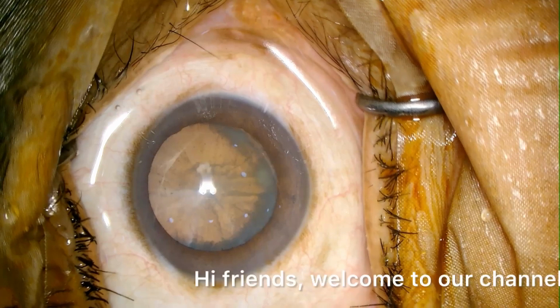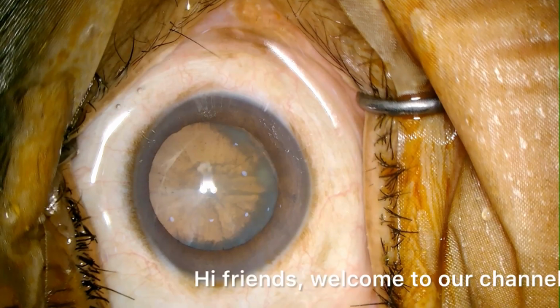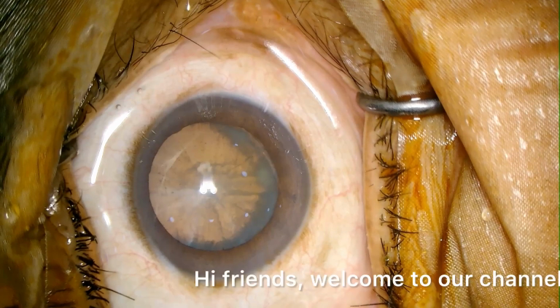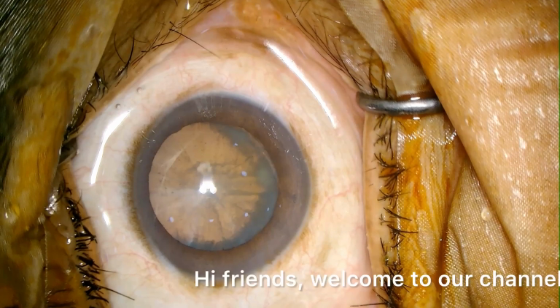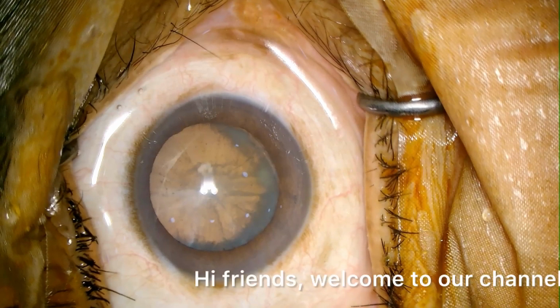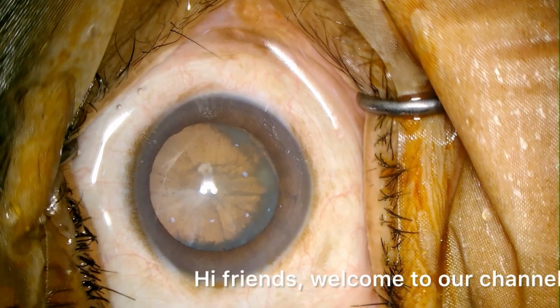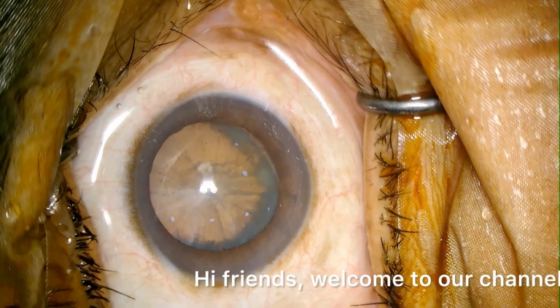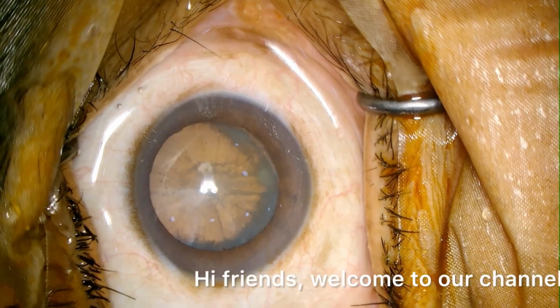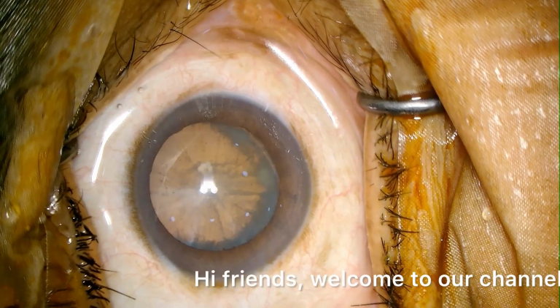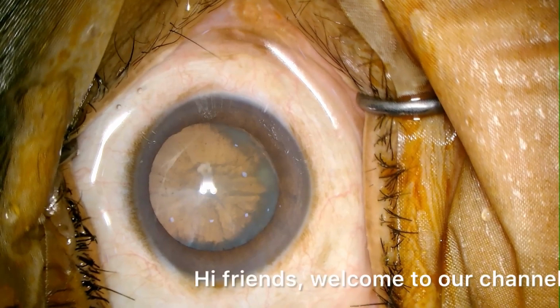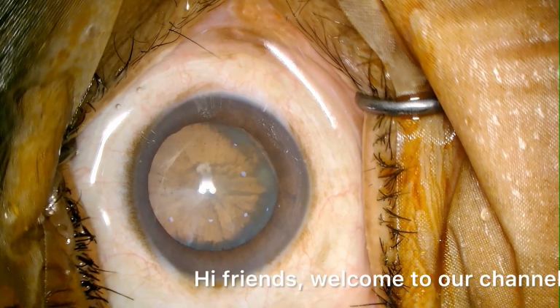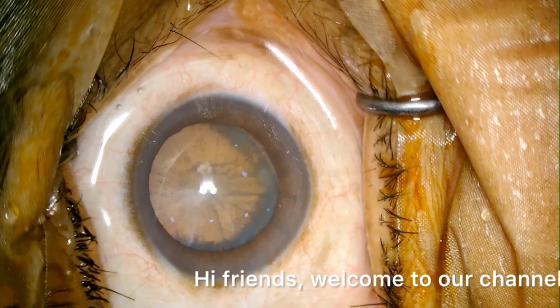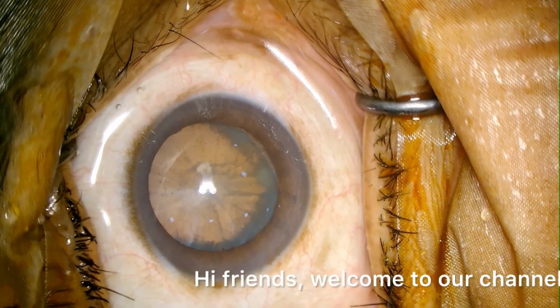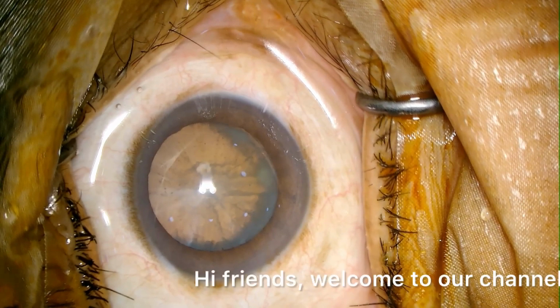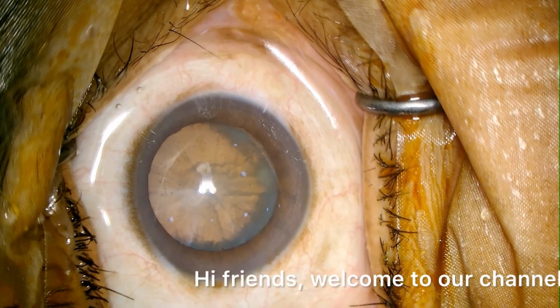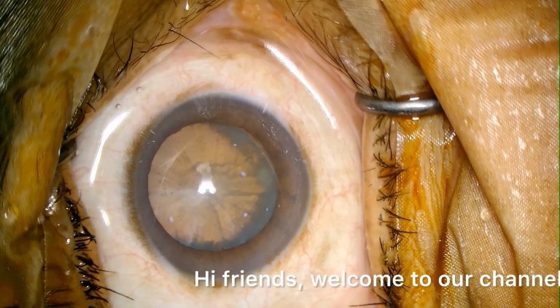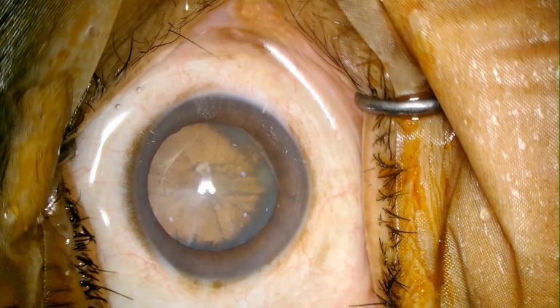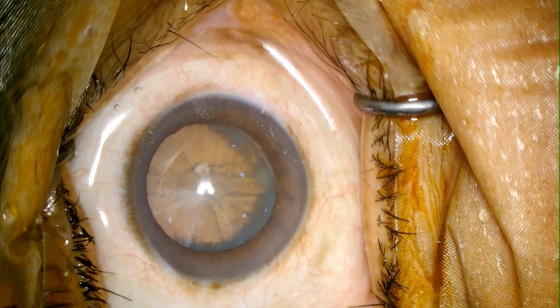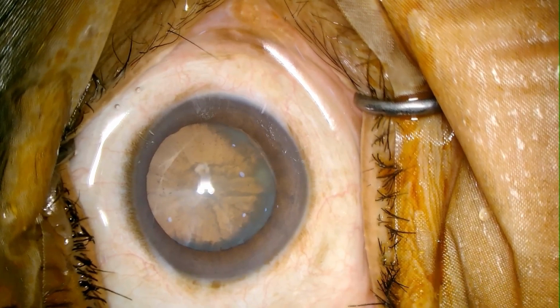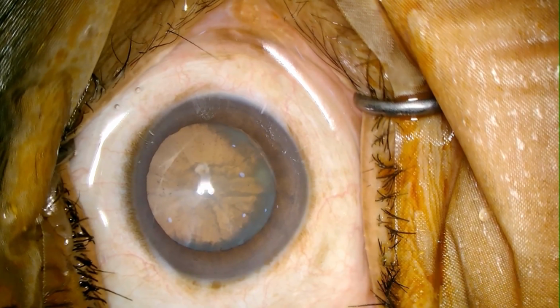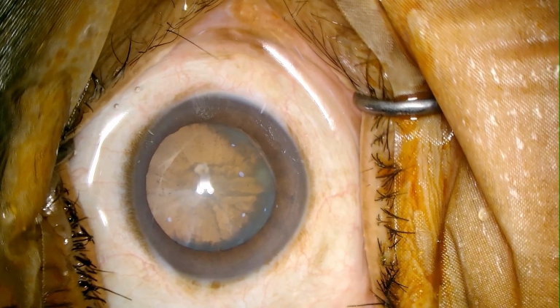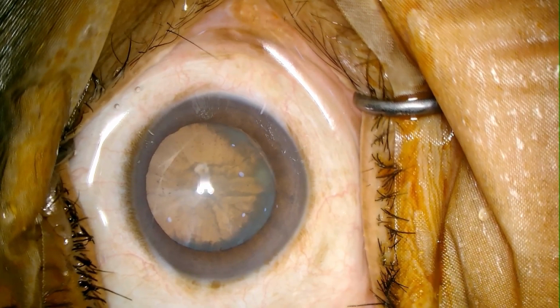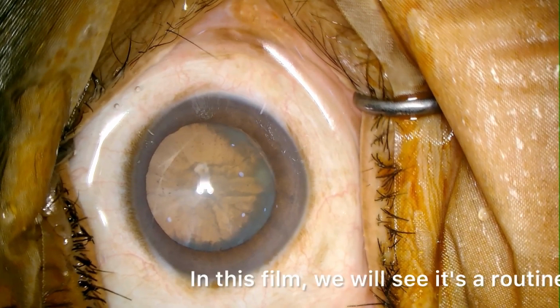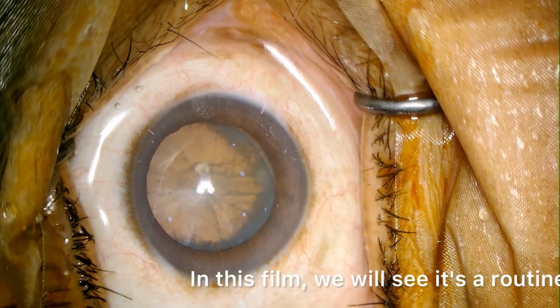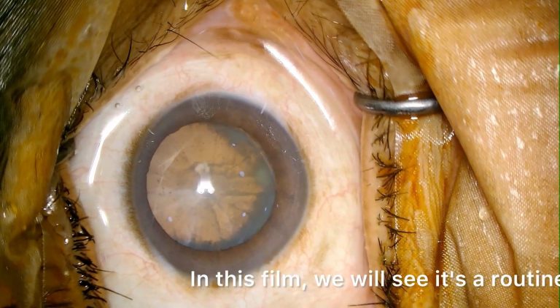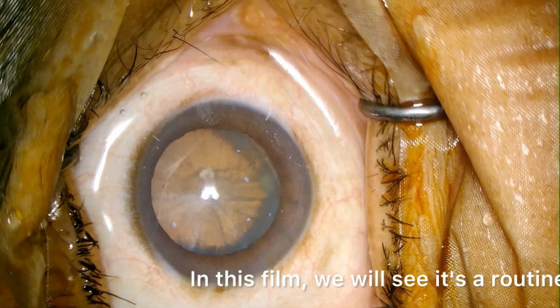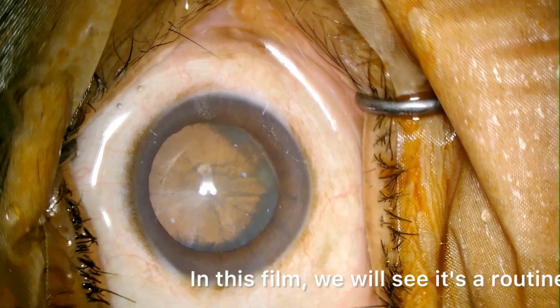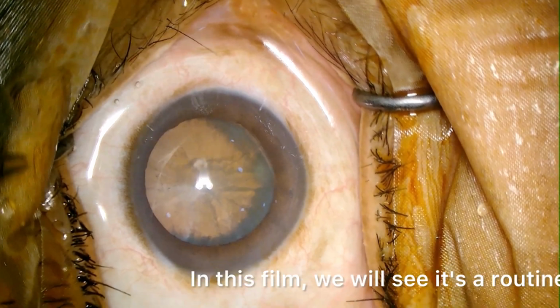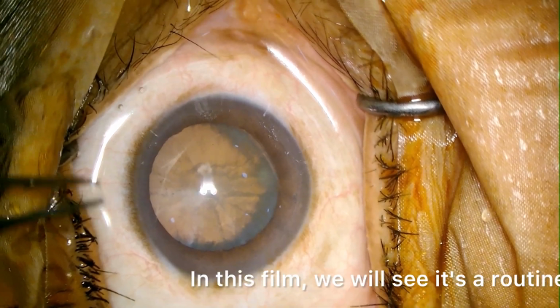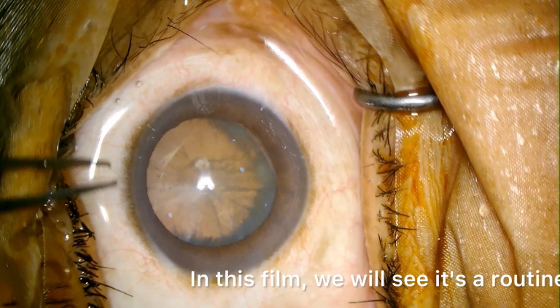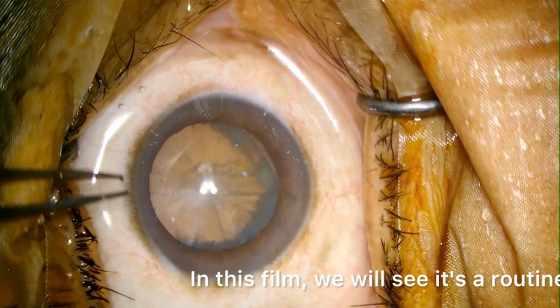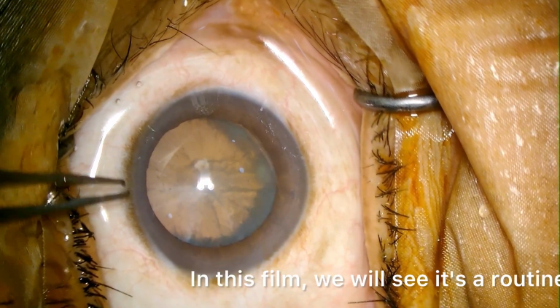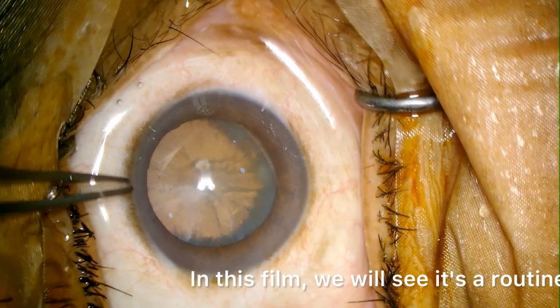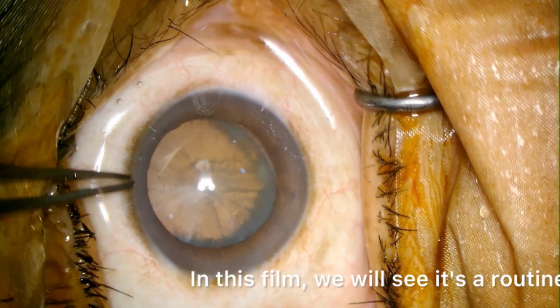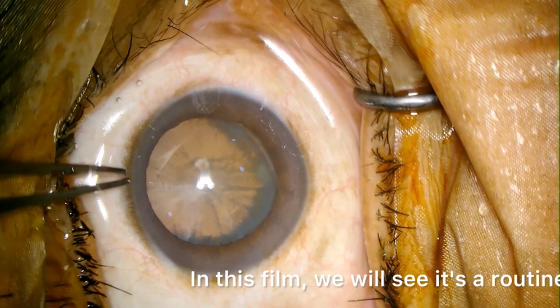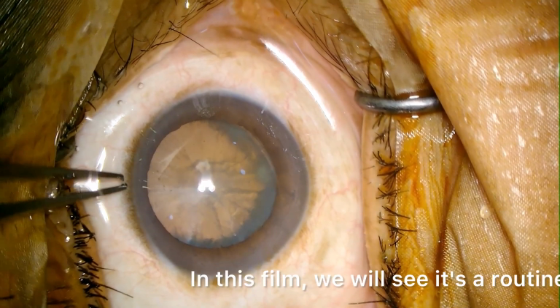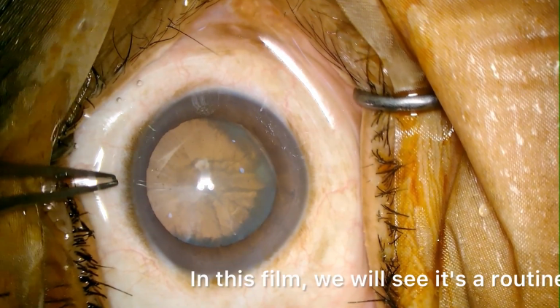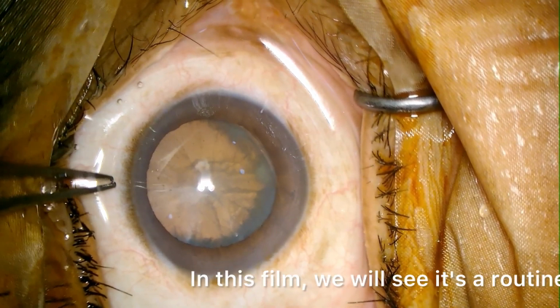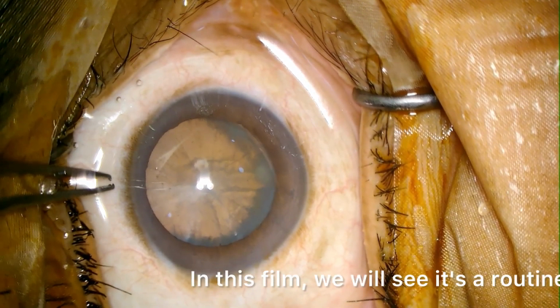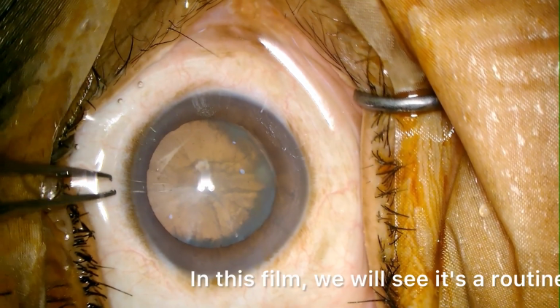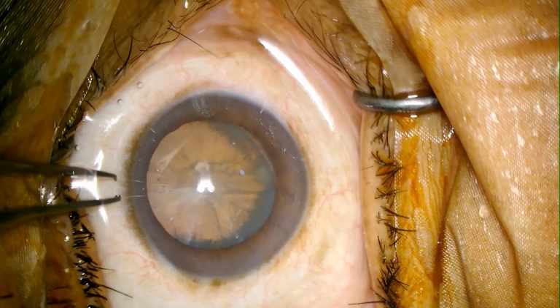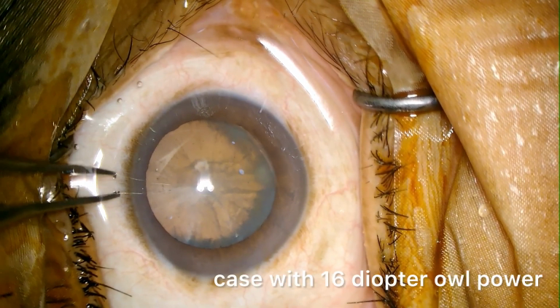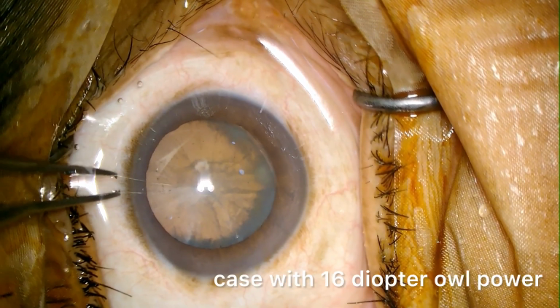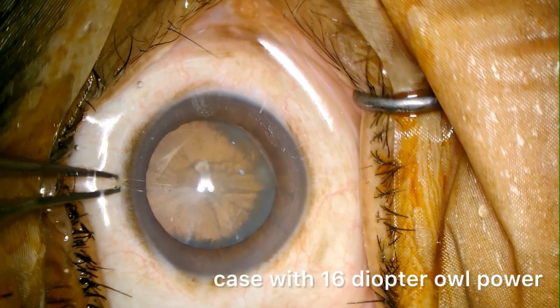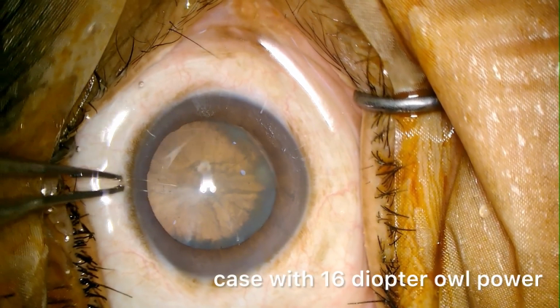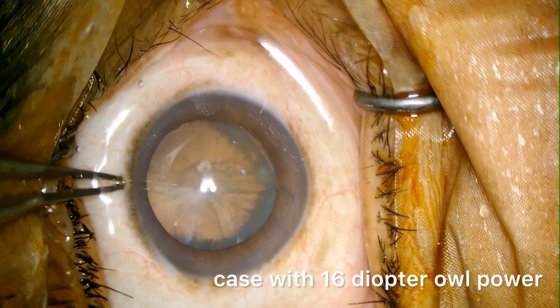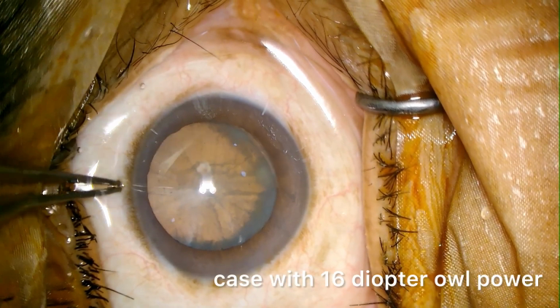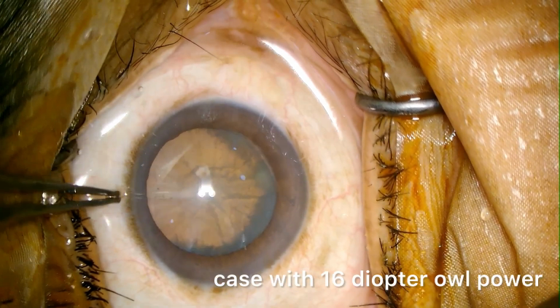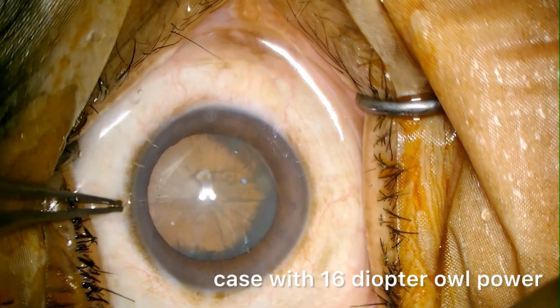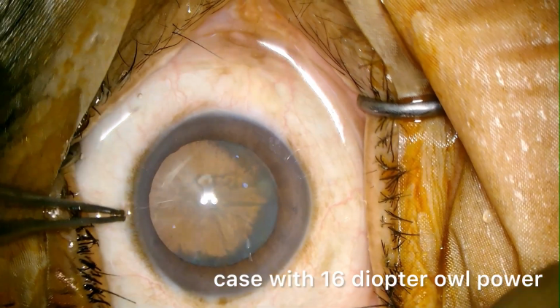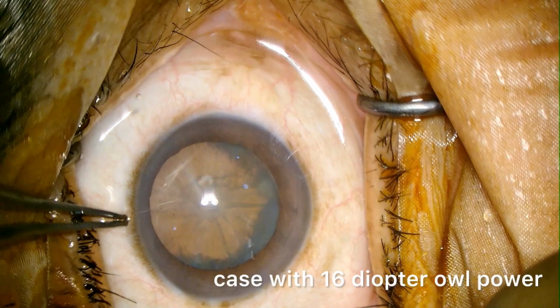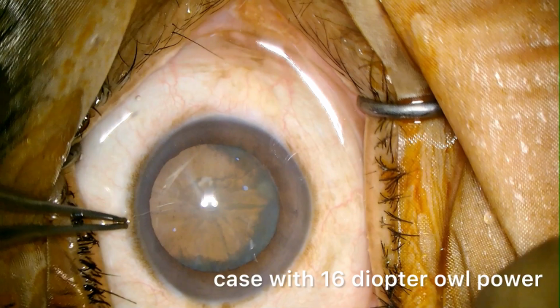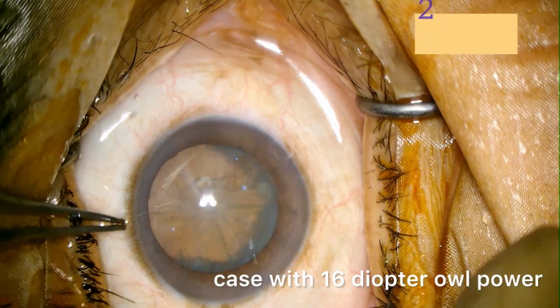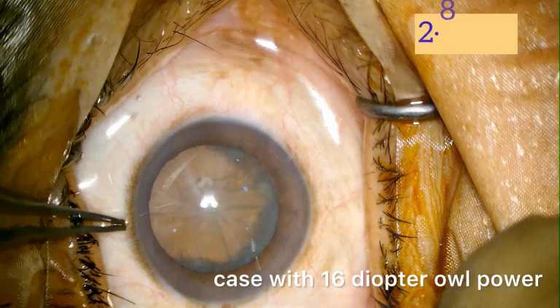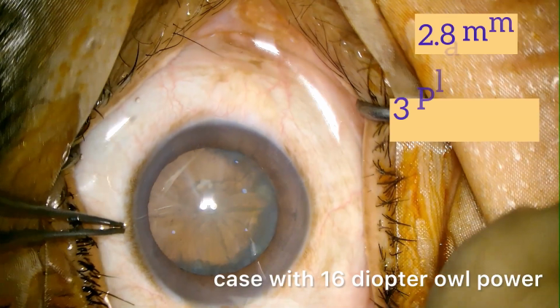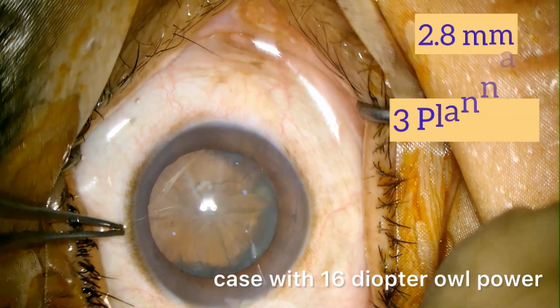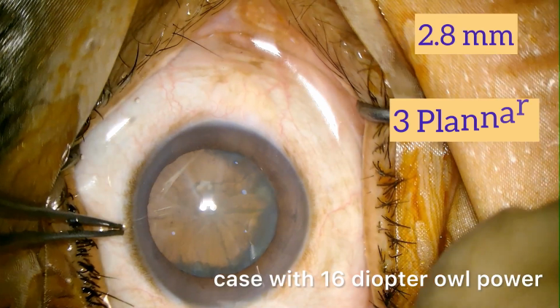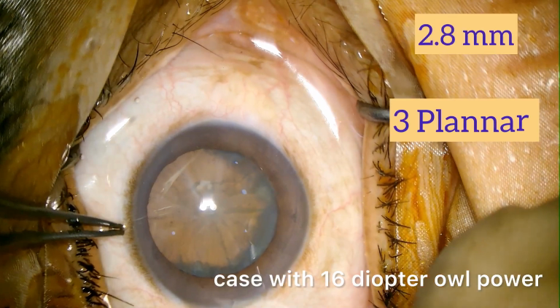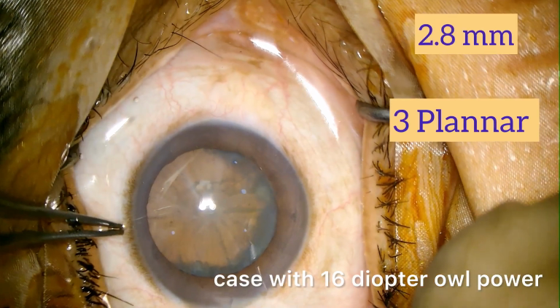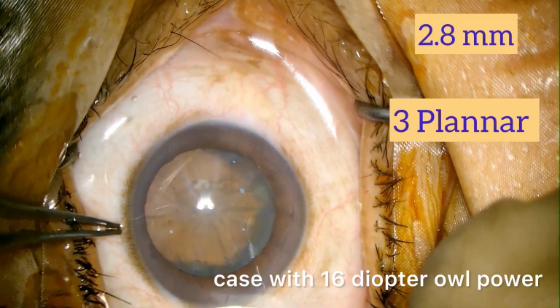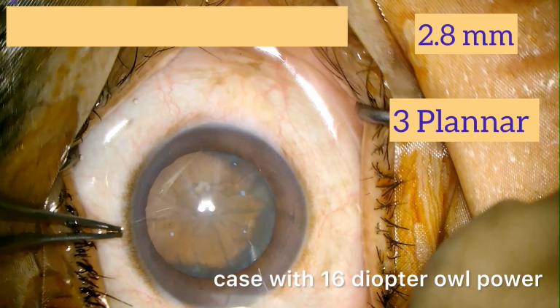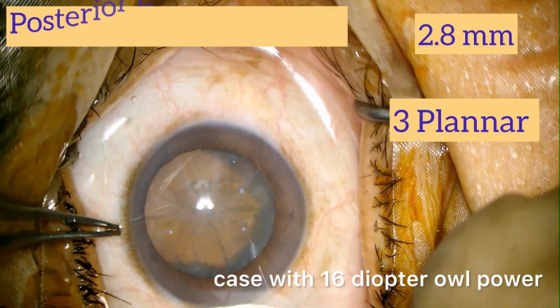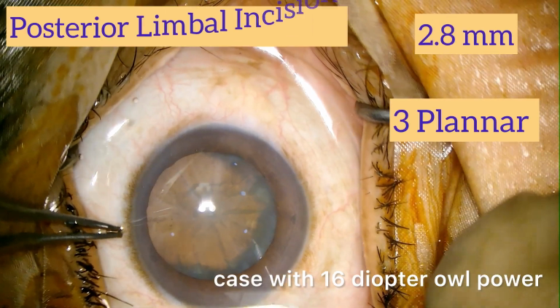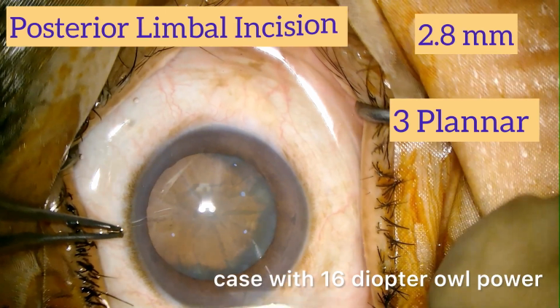Hi friends, welcome to our channel. In this film we will see a routine case with 16 diopter oil power.